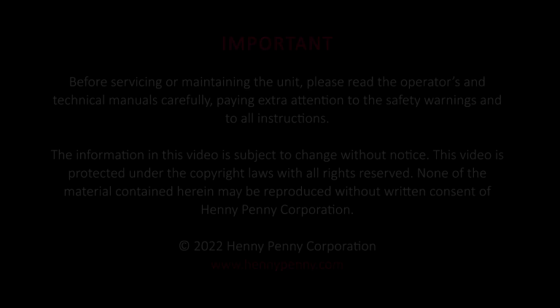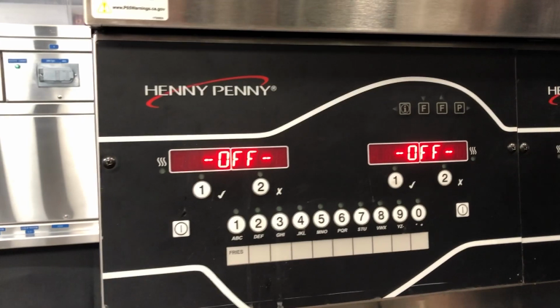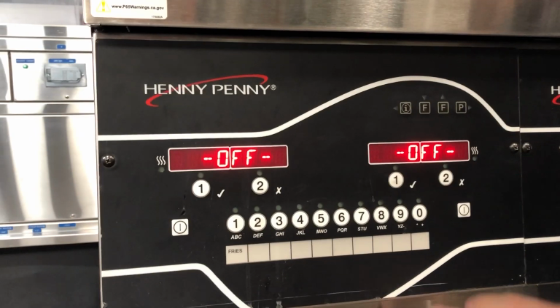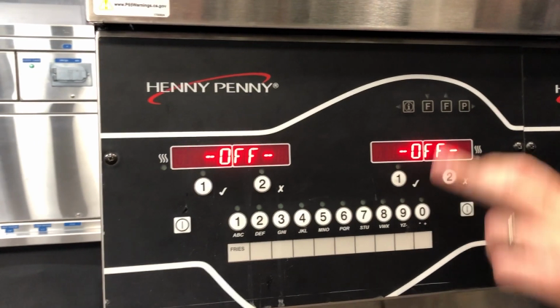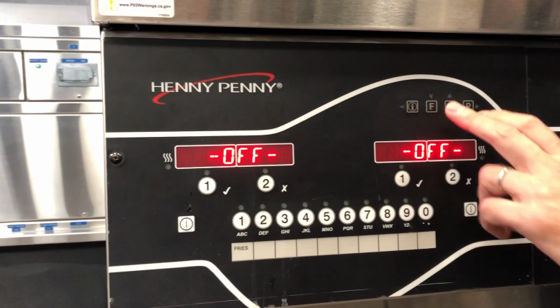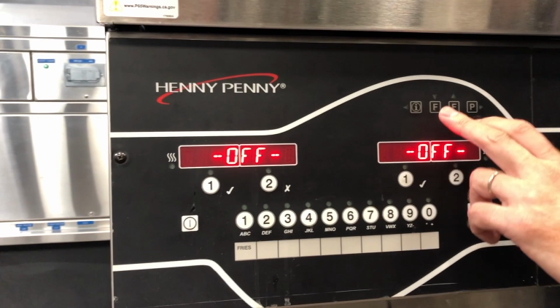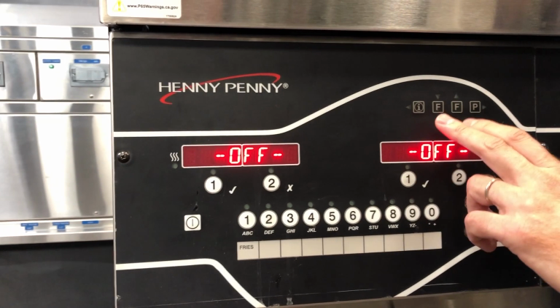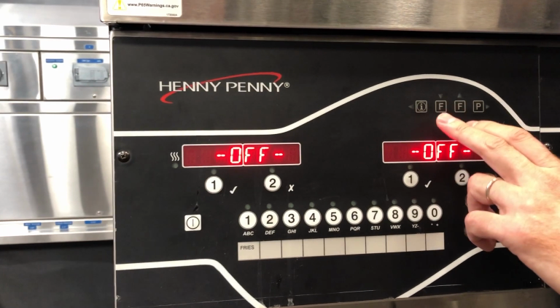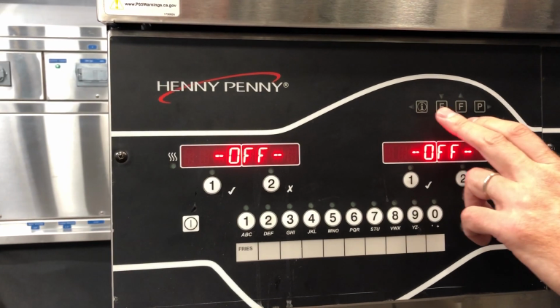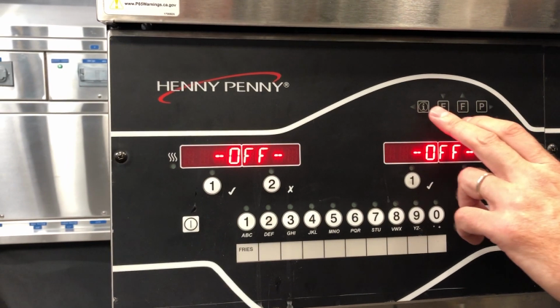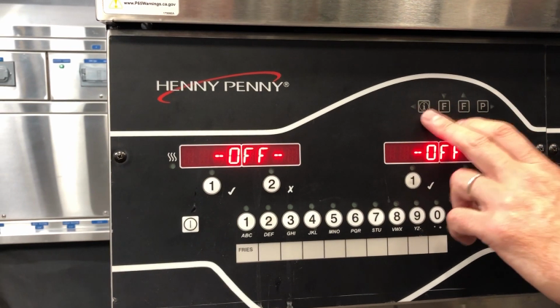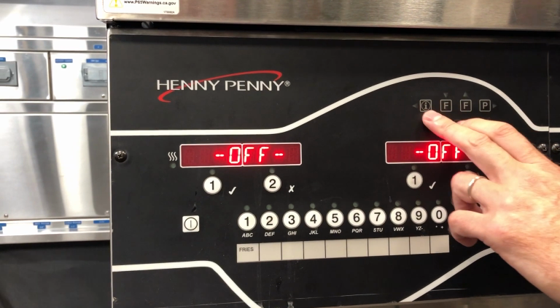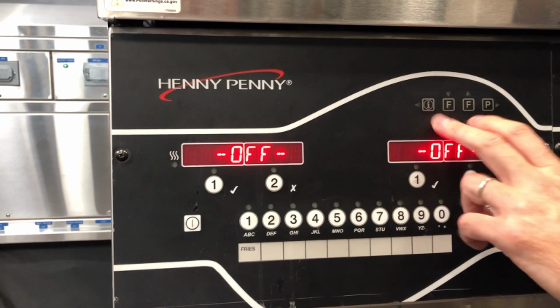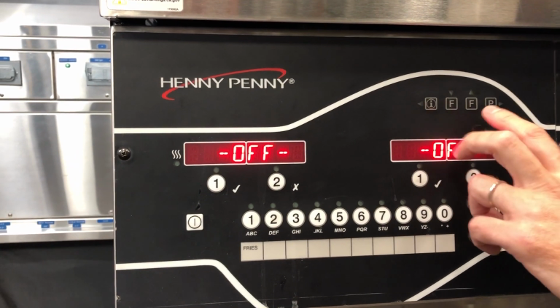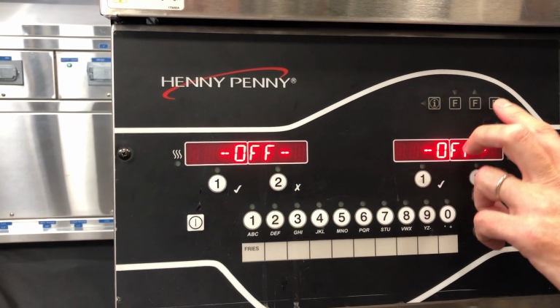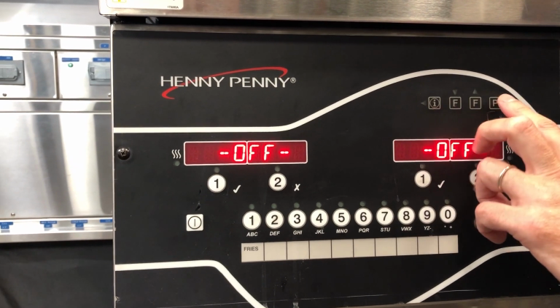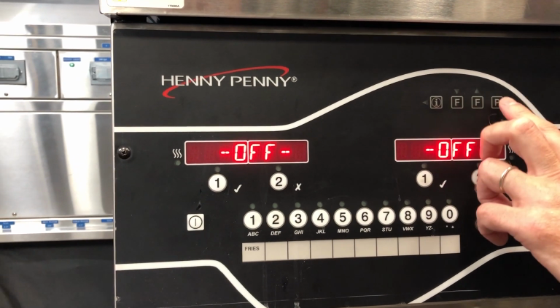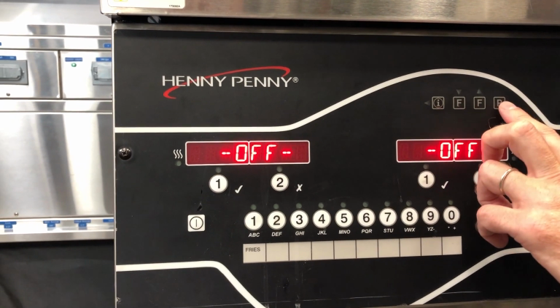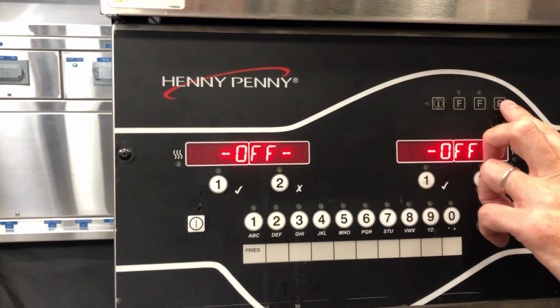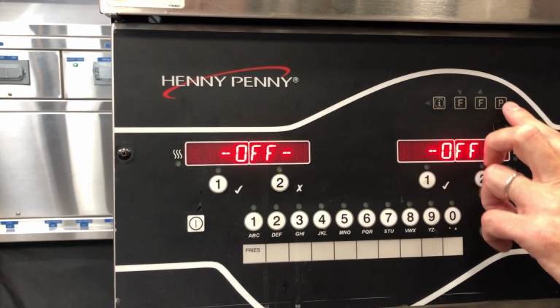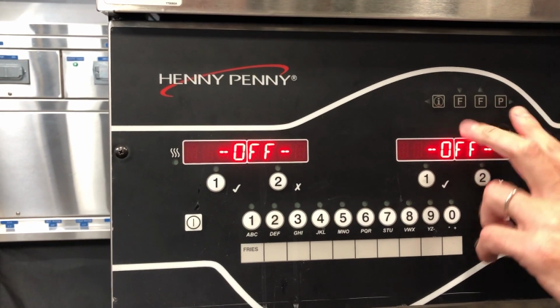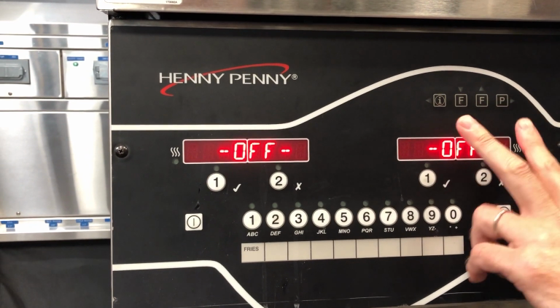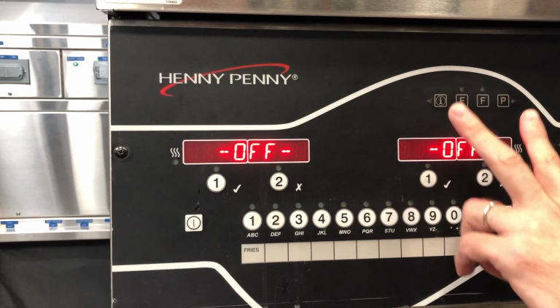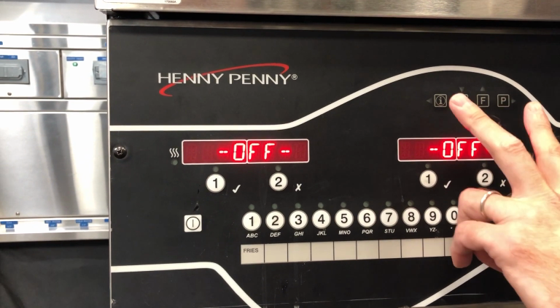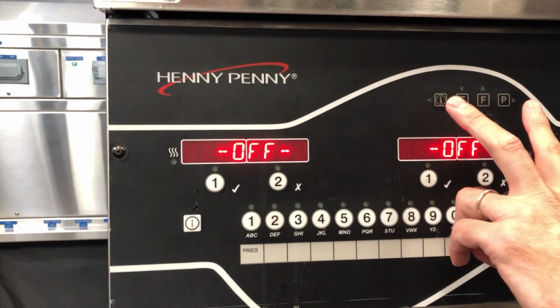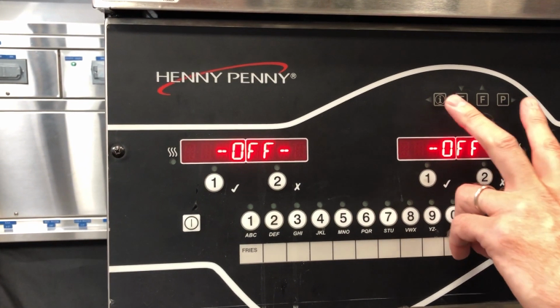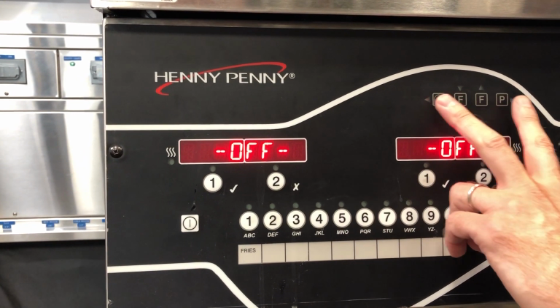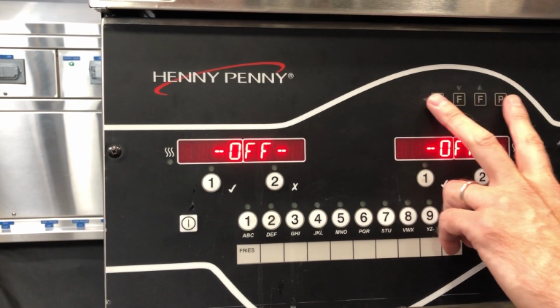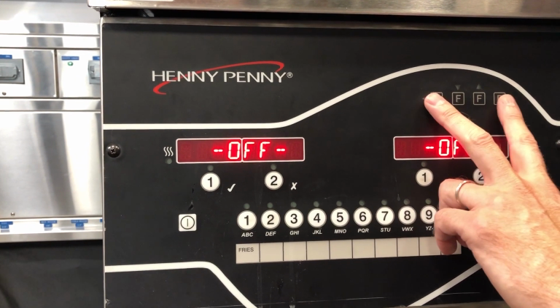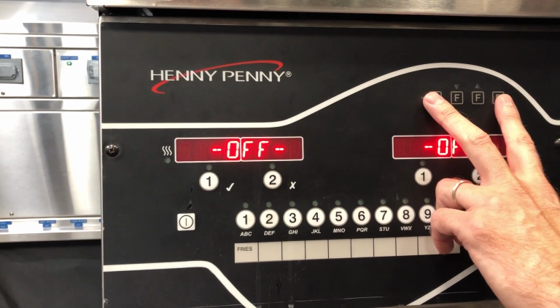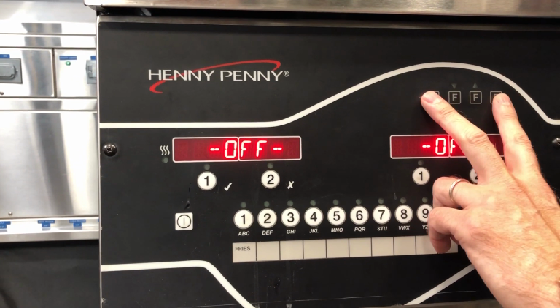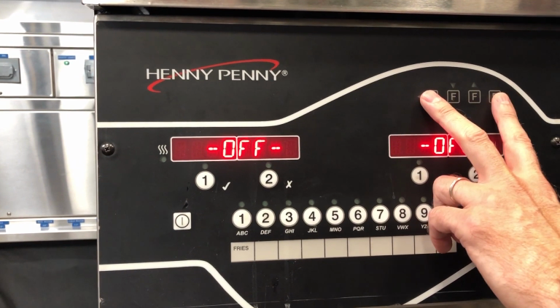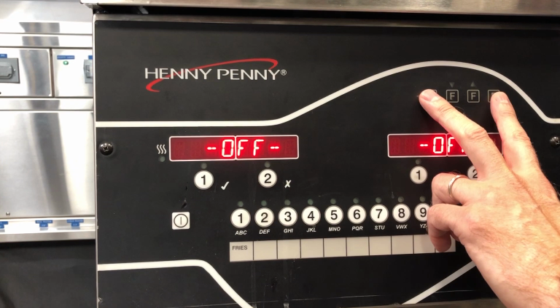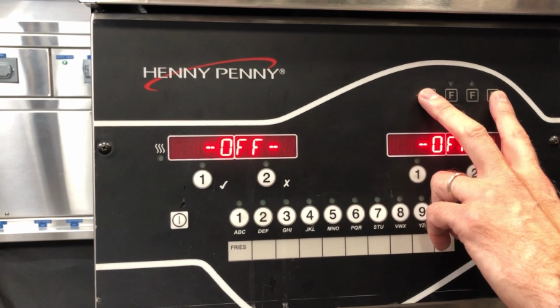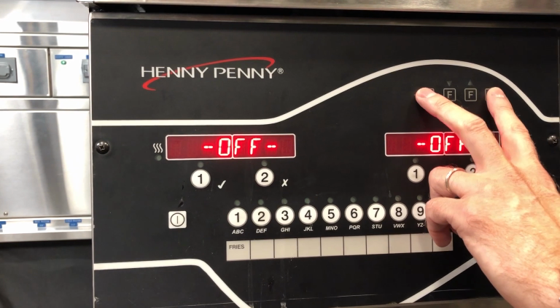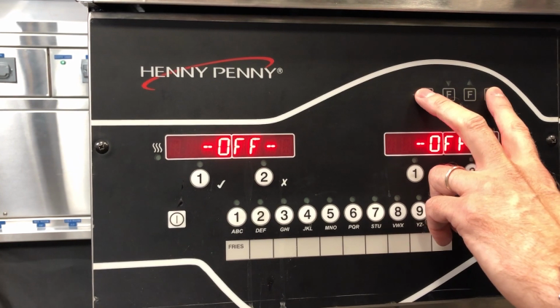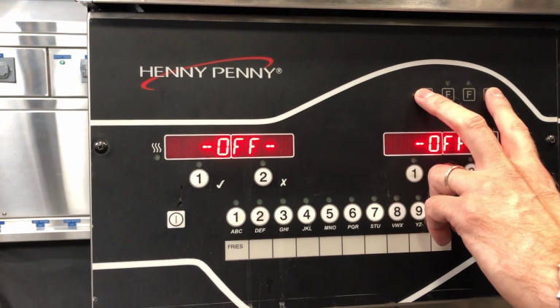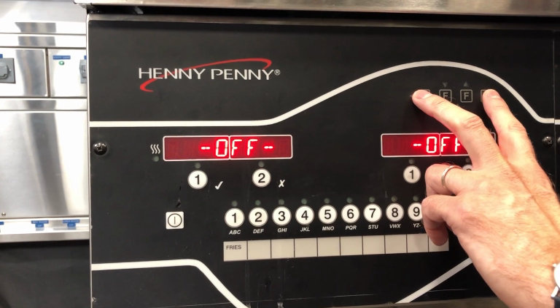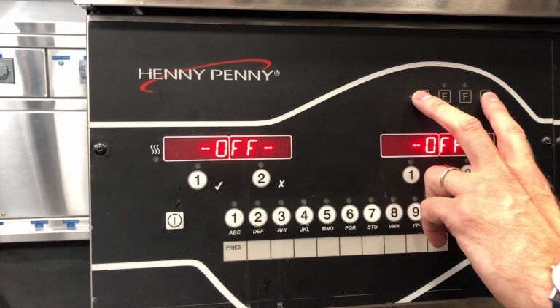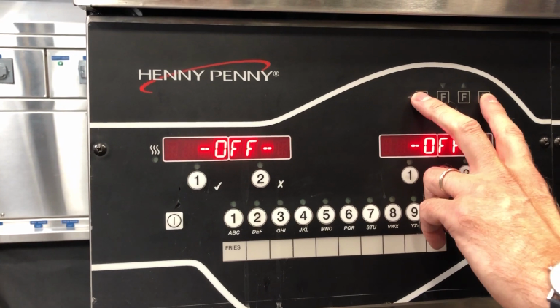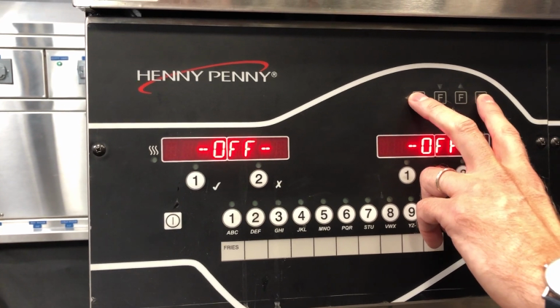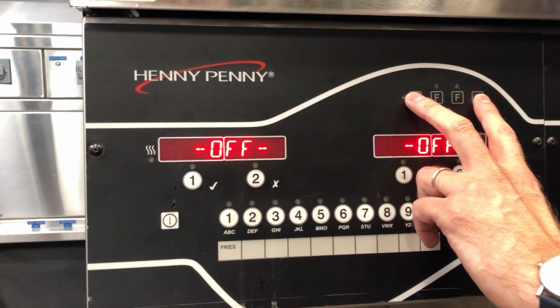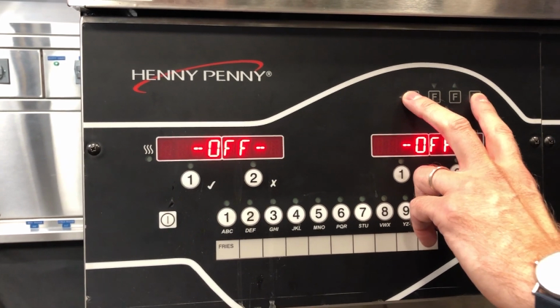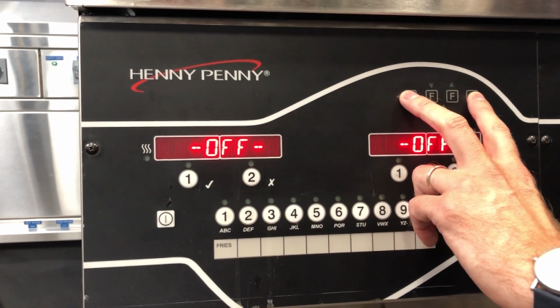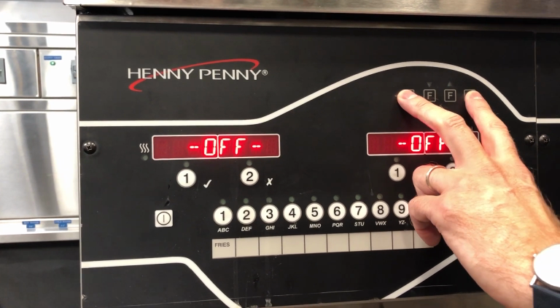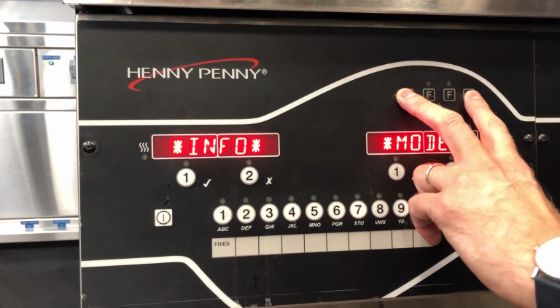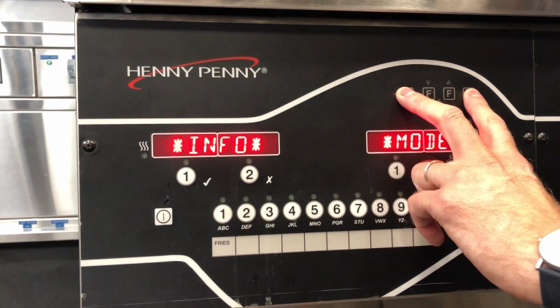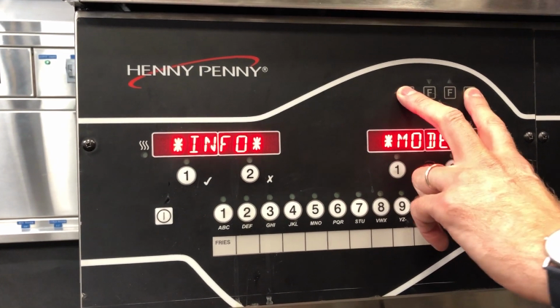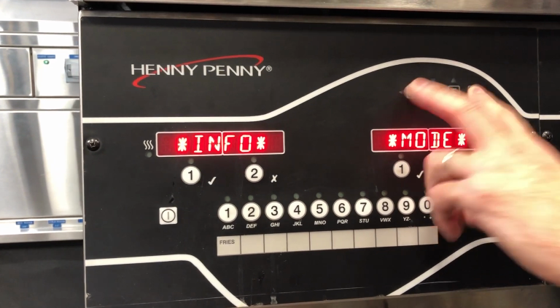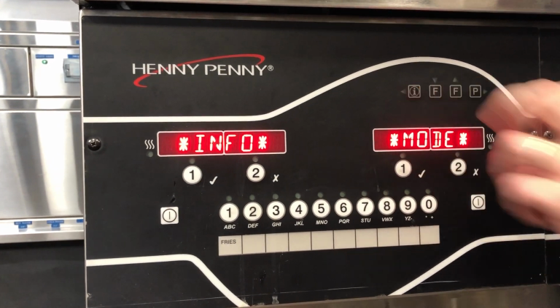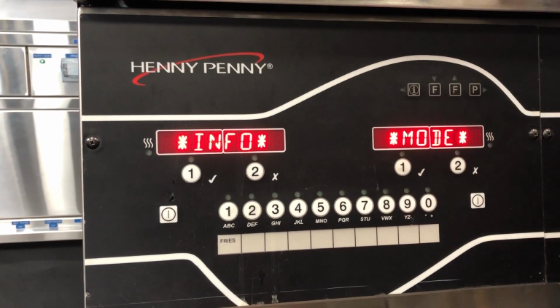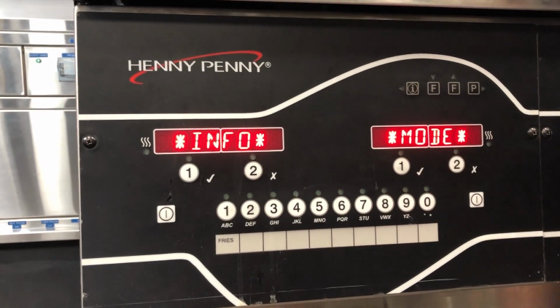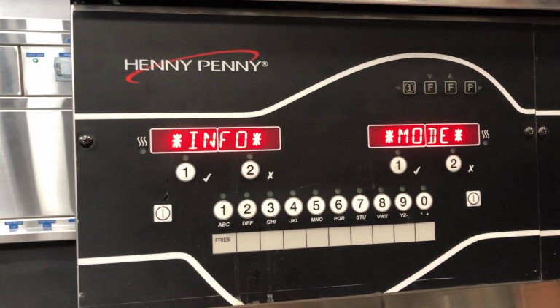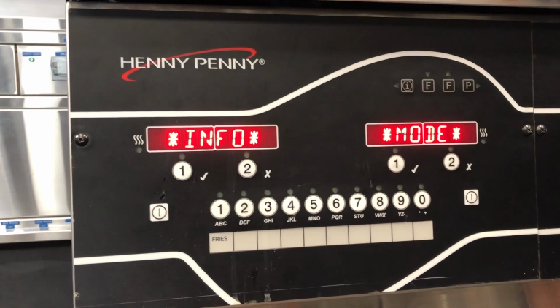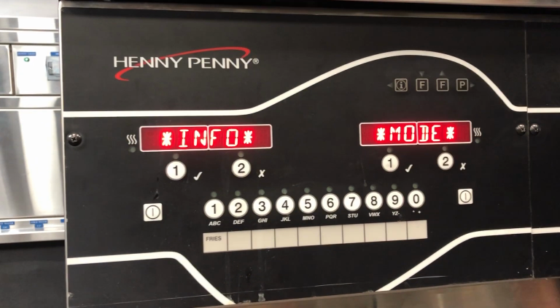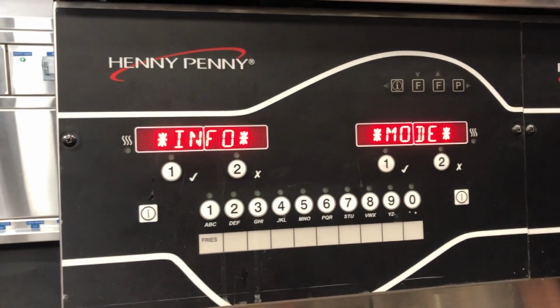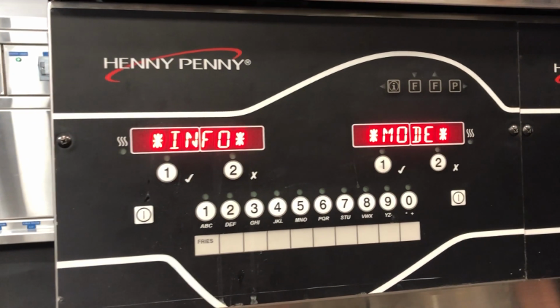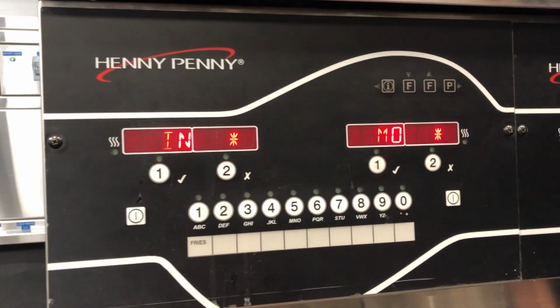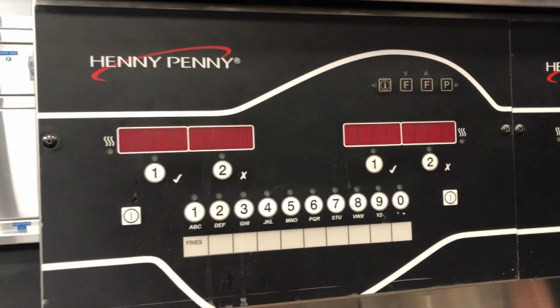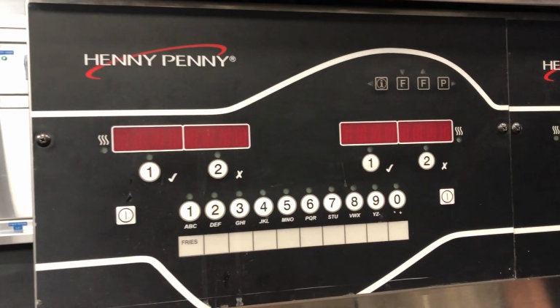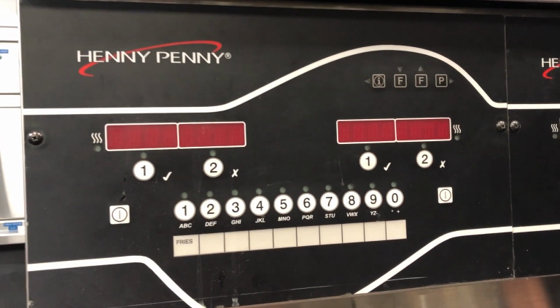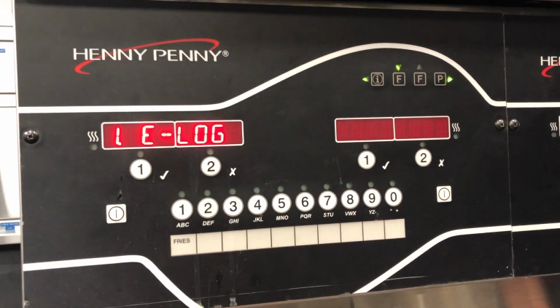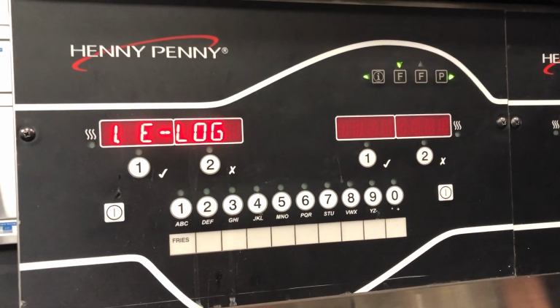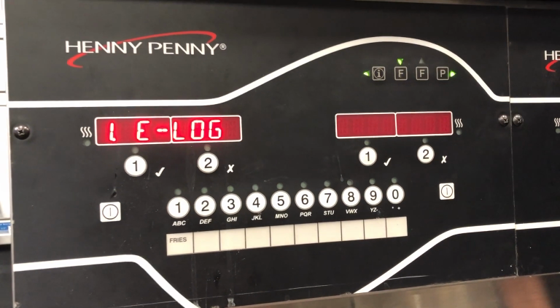Come into Info and P — press both those at the same time. That gets us into our info mode.